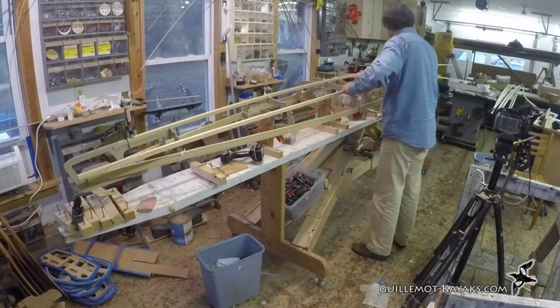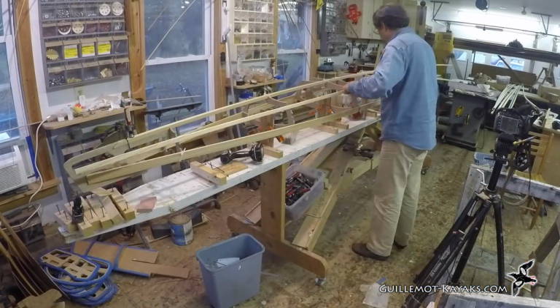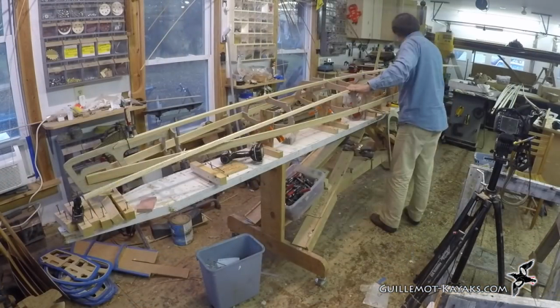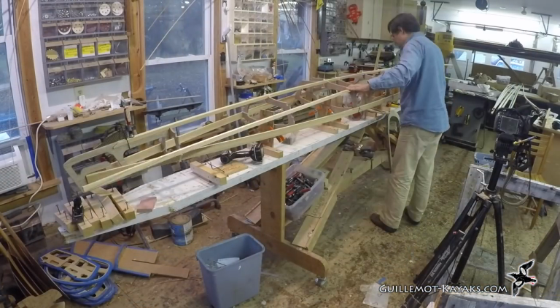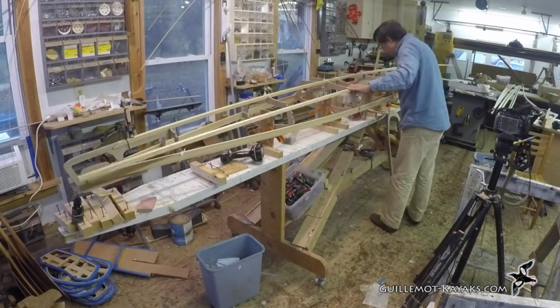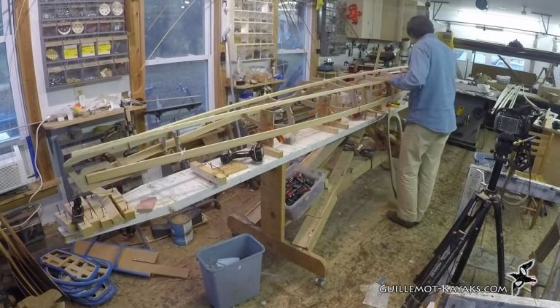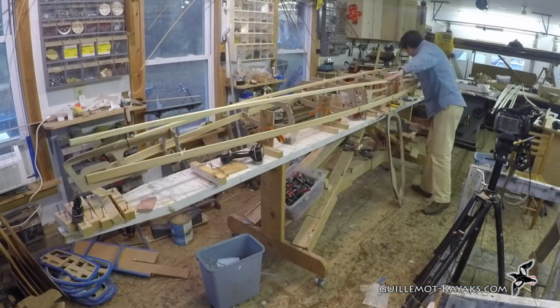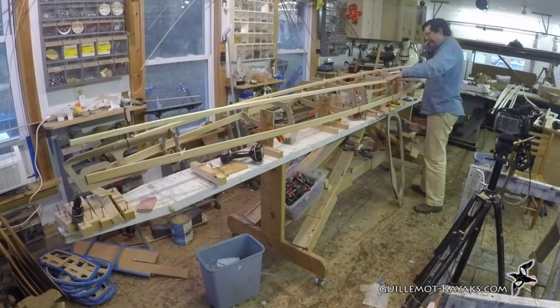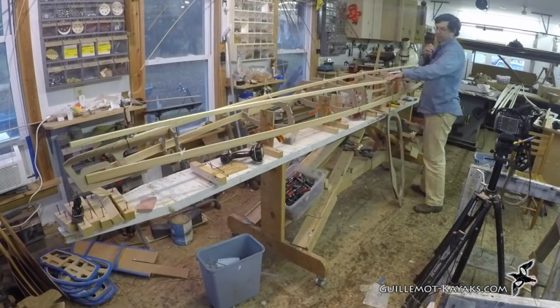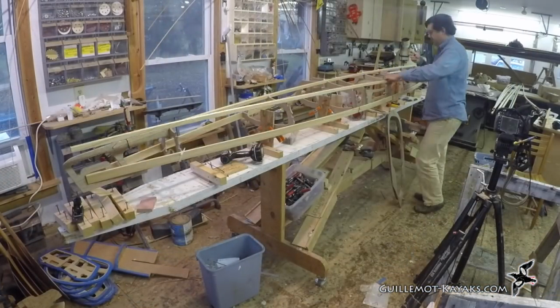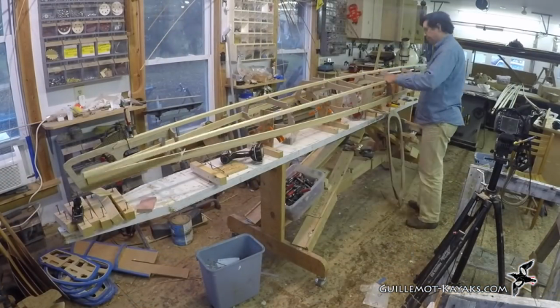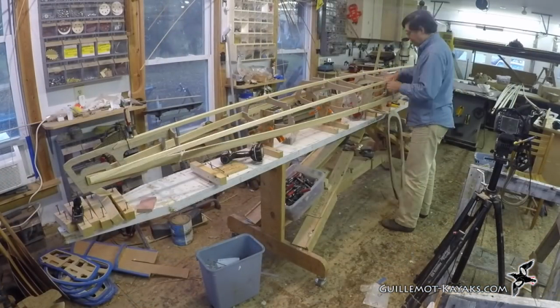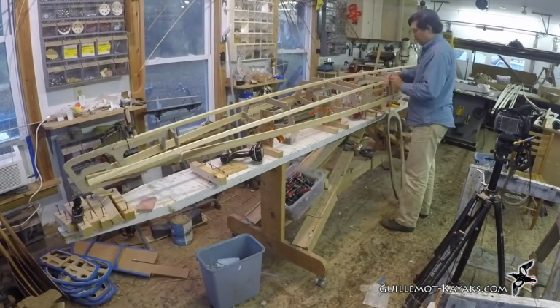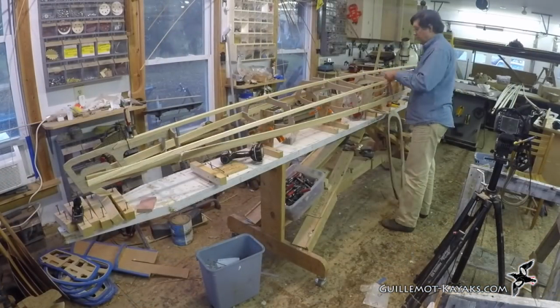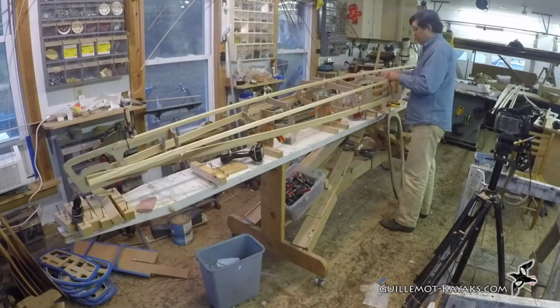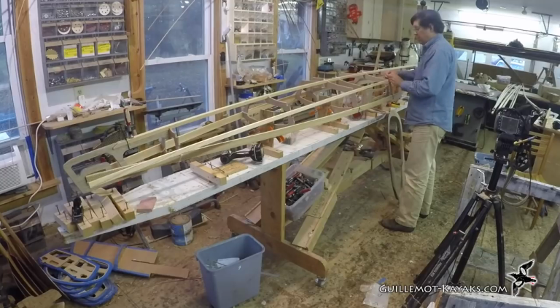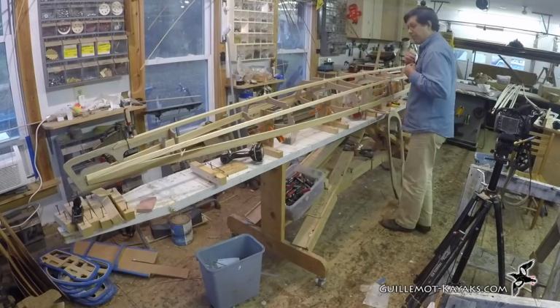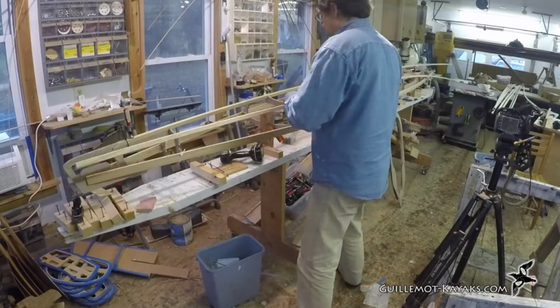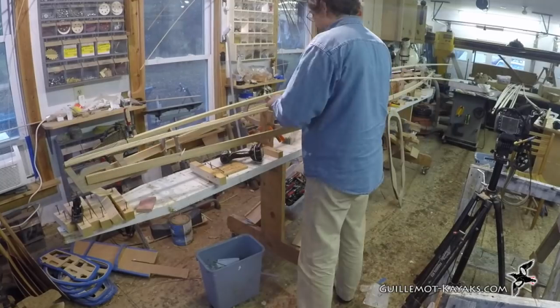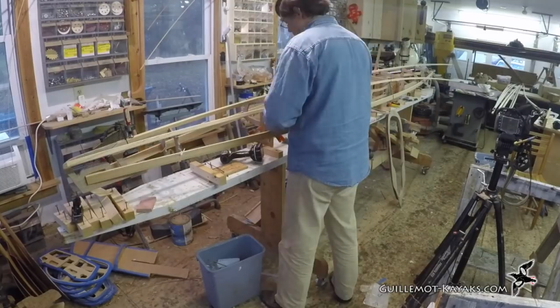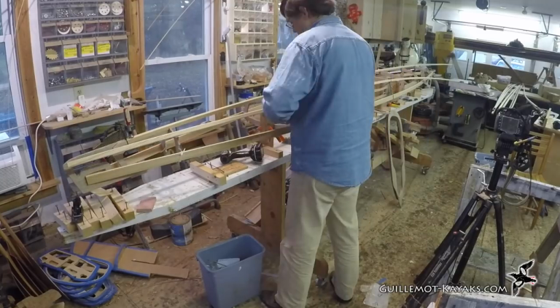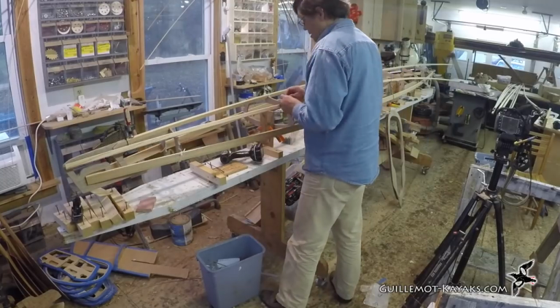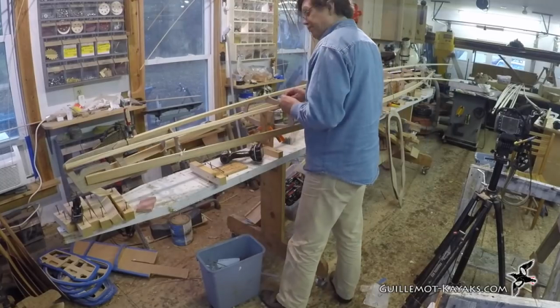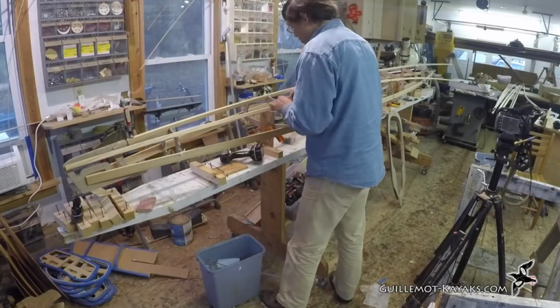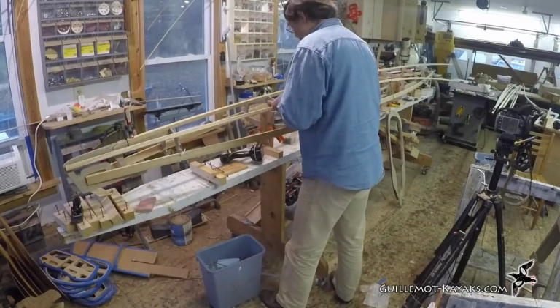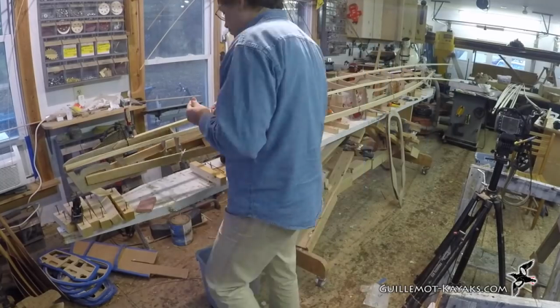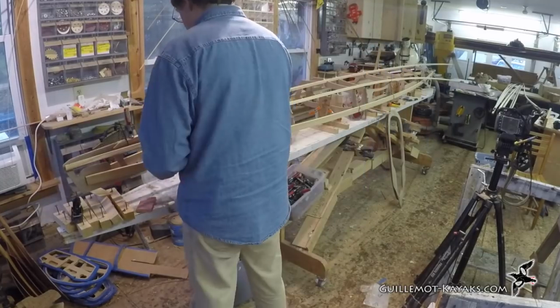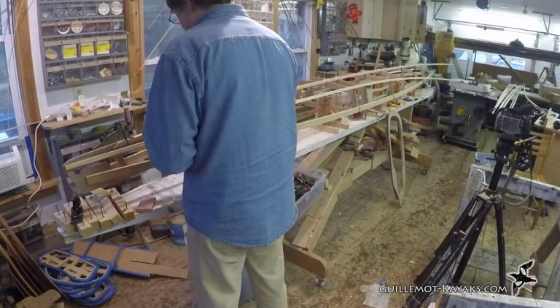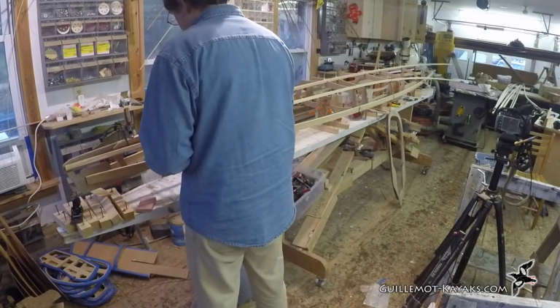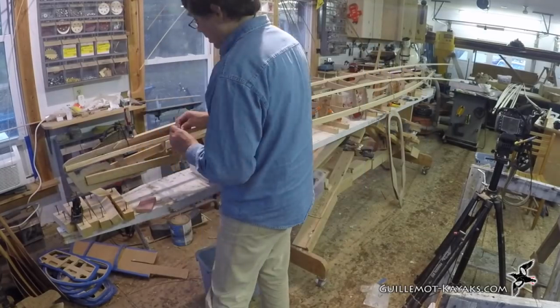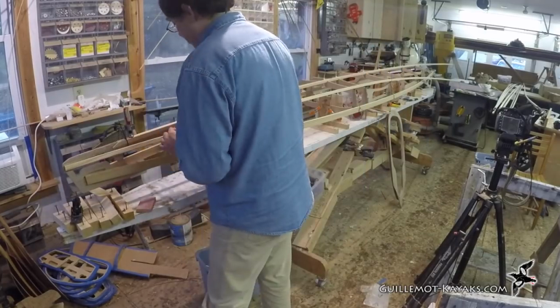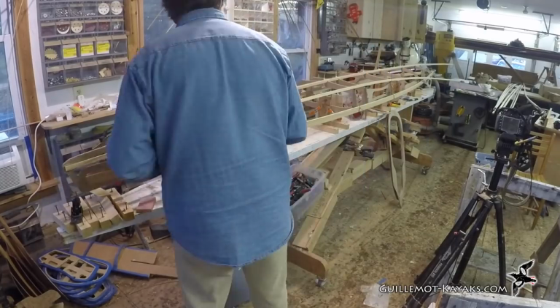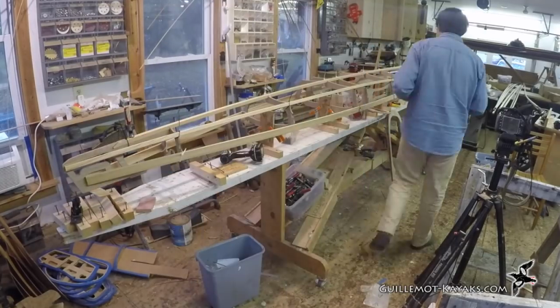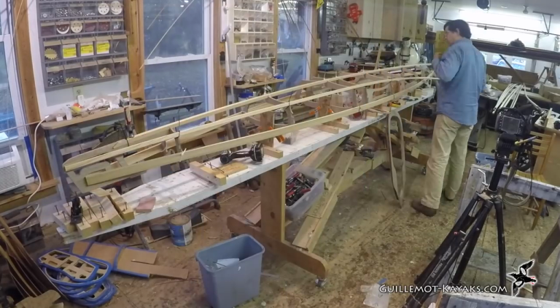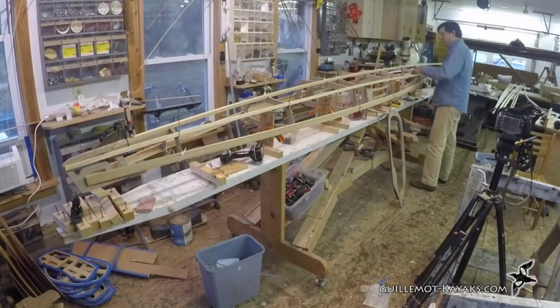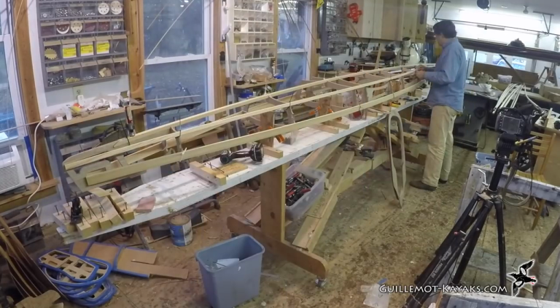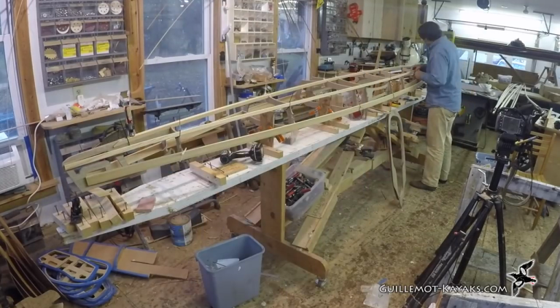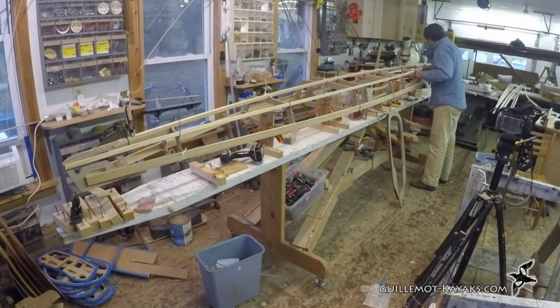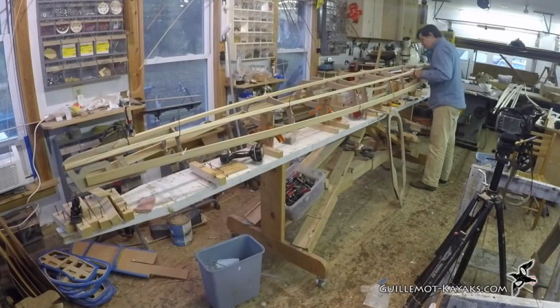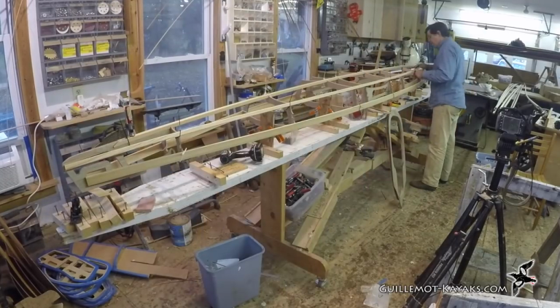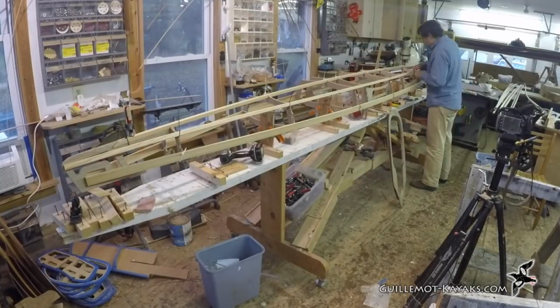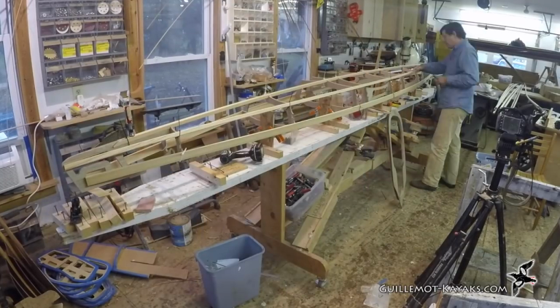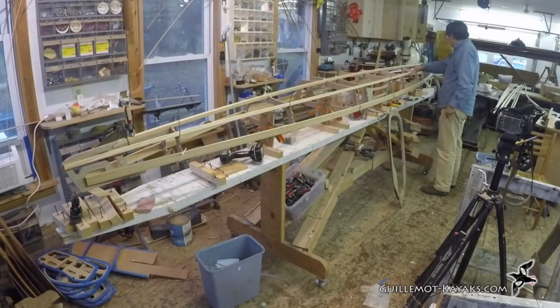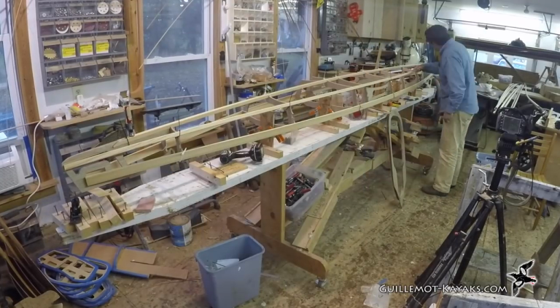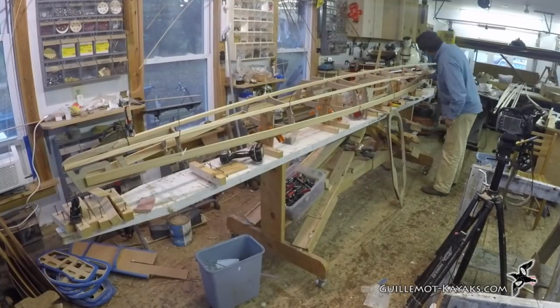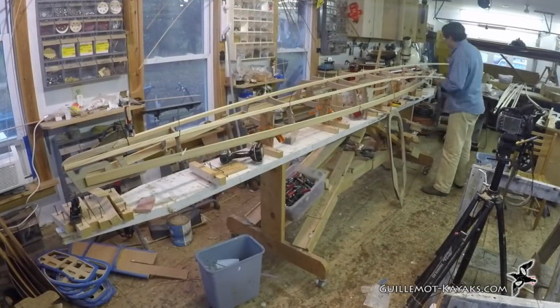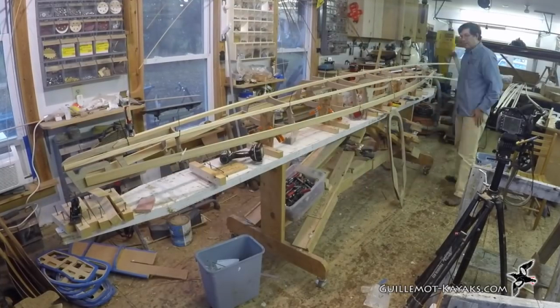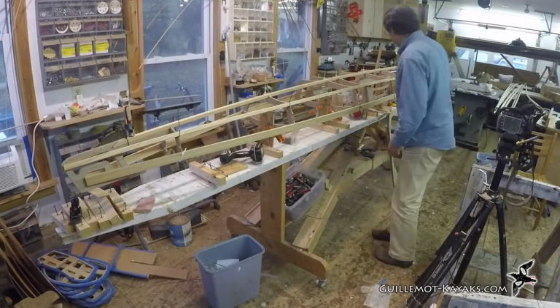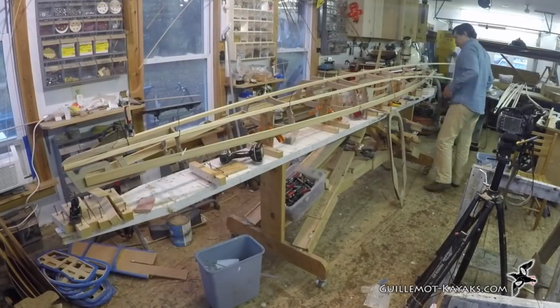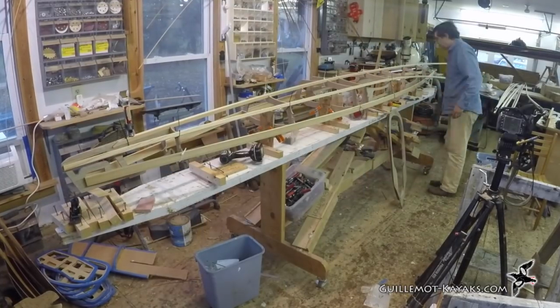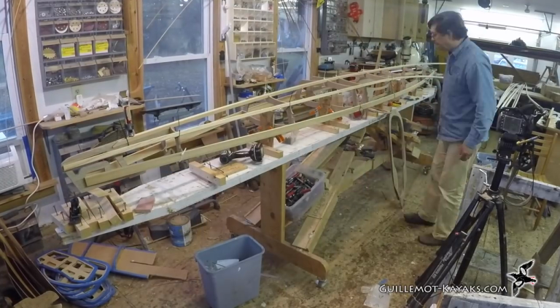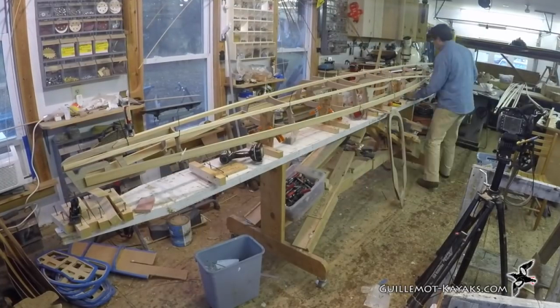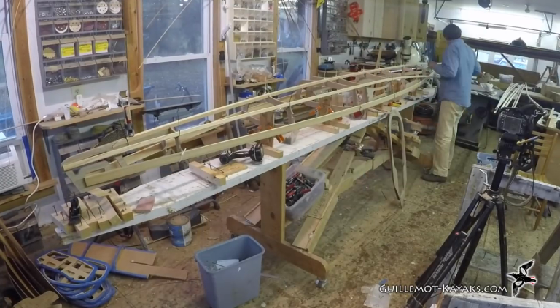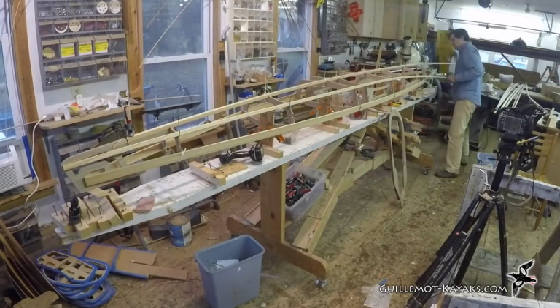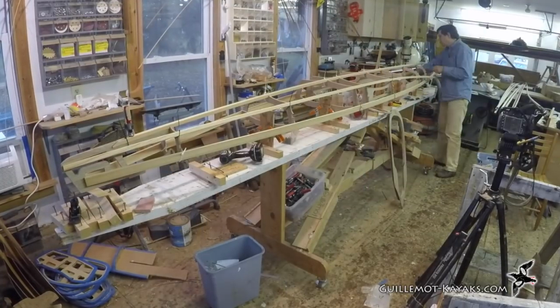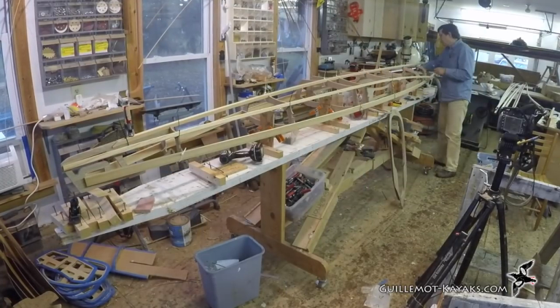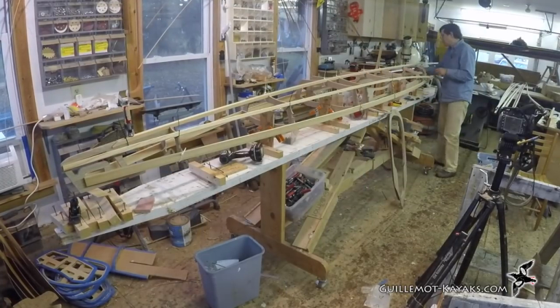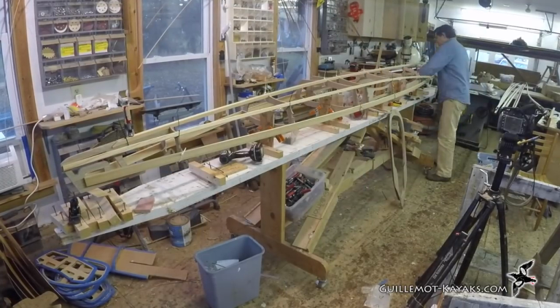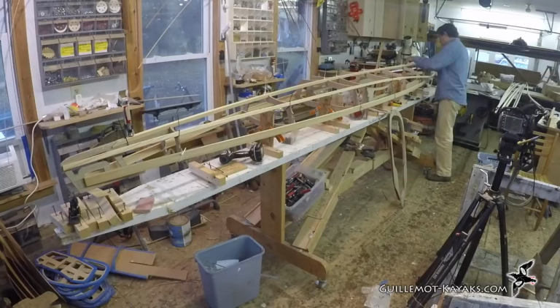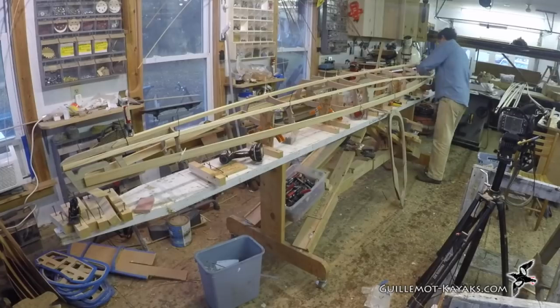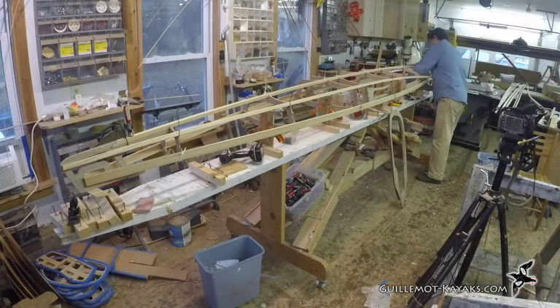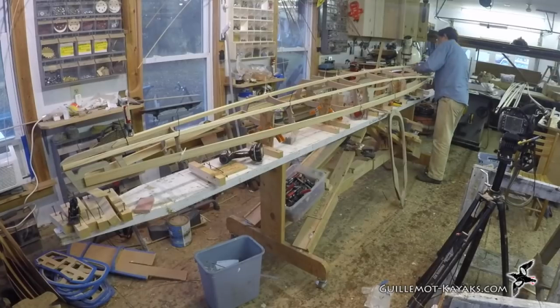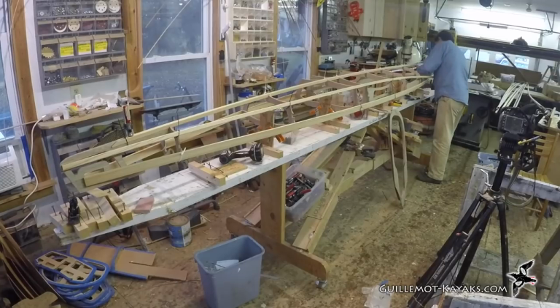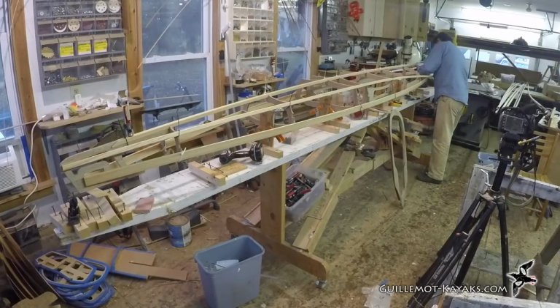The shear and keel stringers are installed and frame positions are now defined. I can start adding the rest of the stringers to create the shape of the hull.